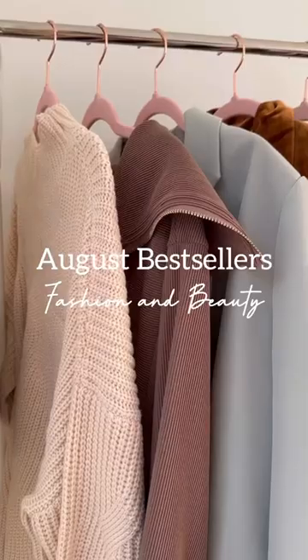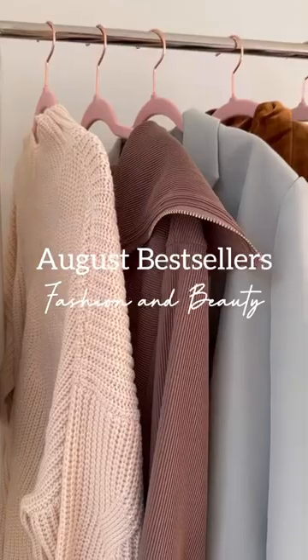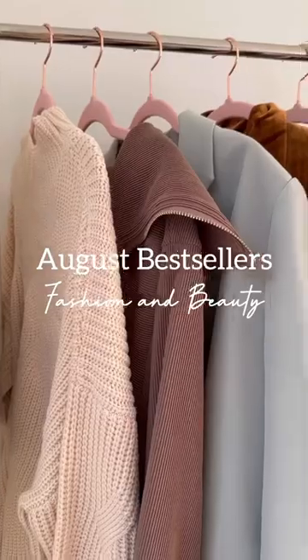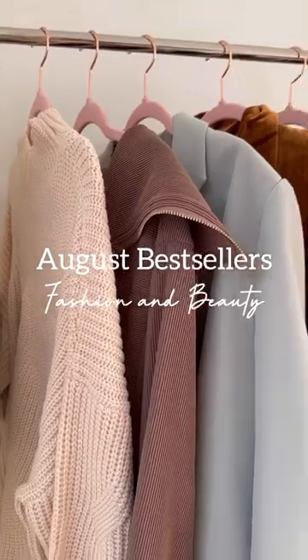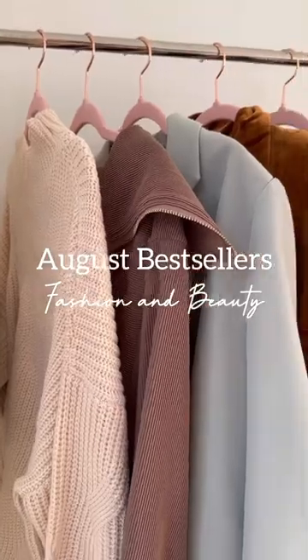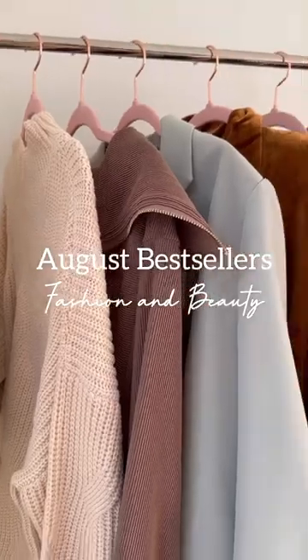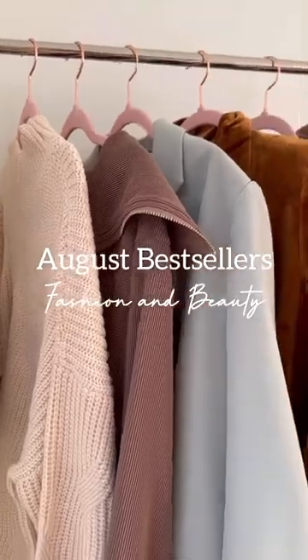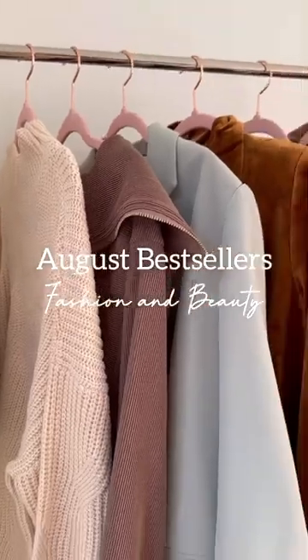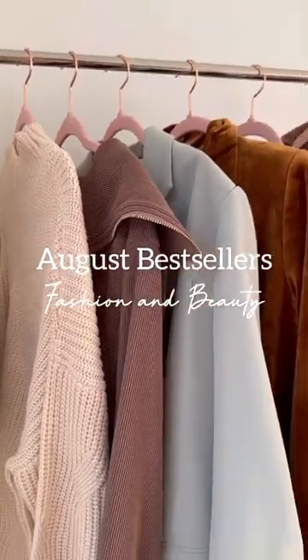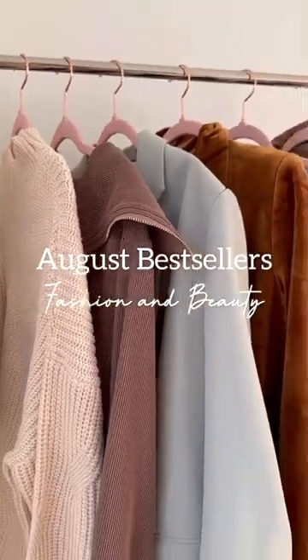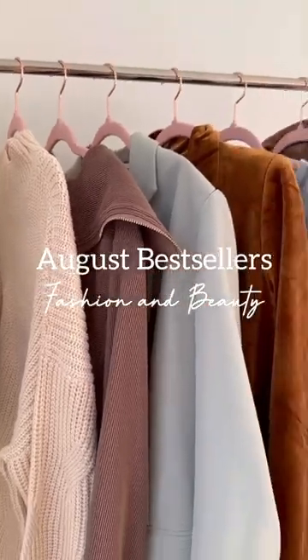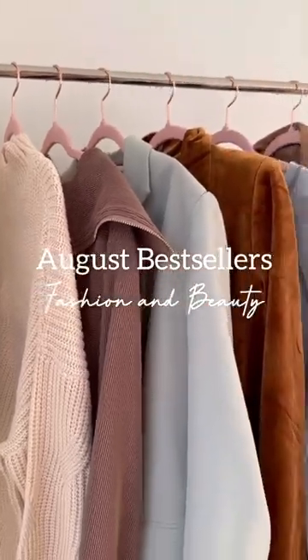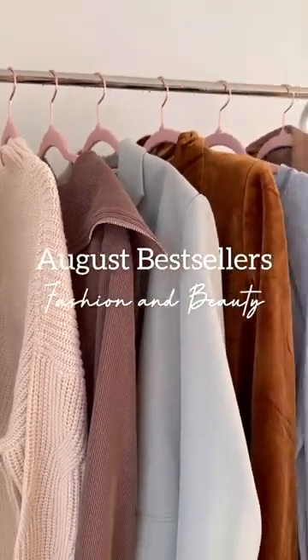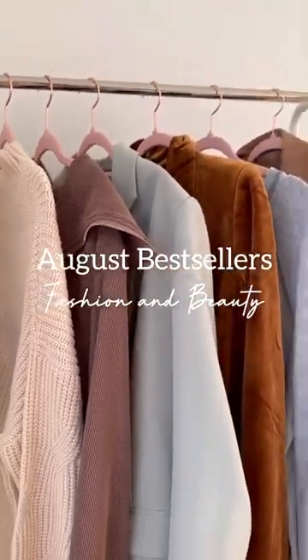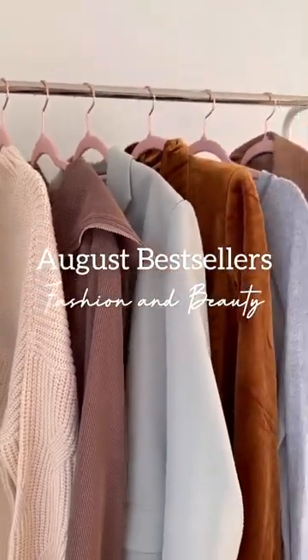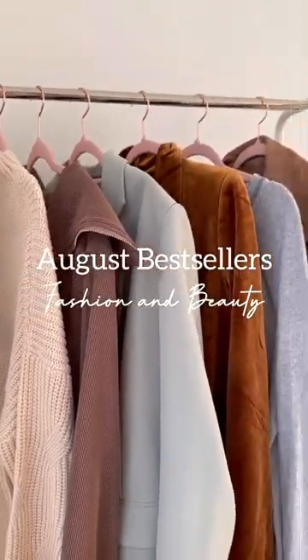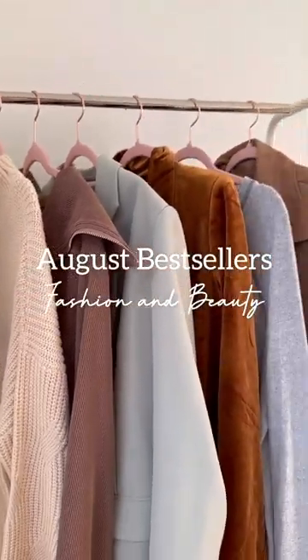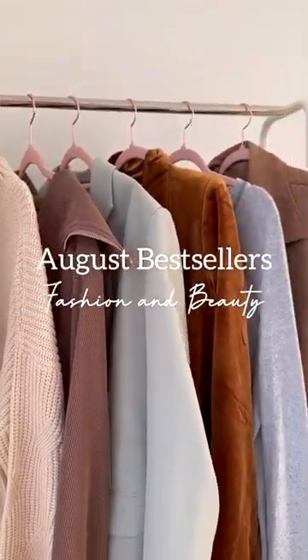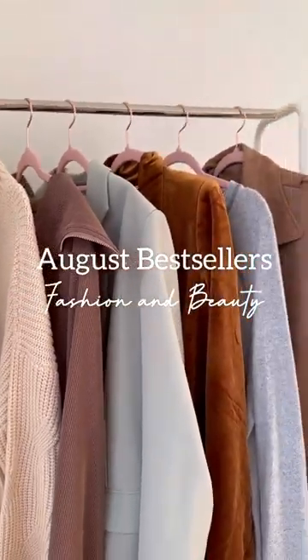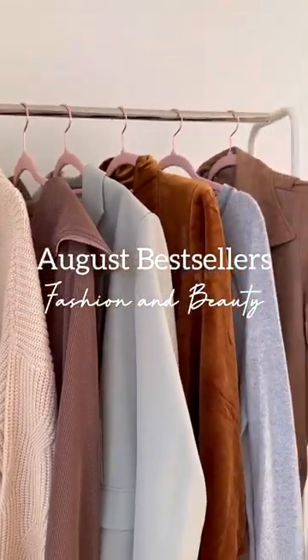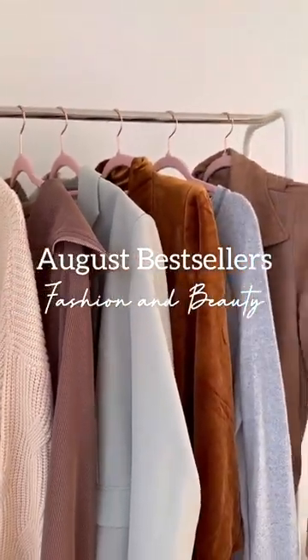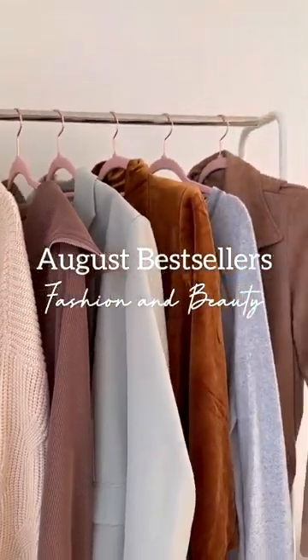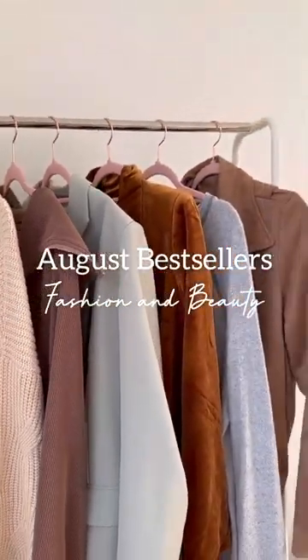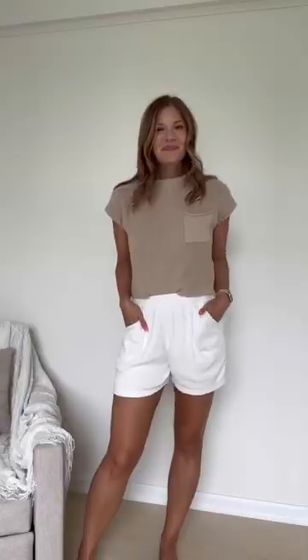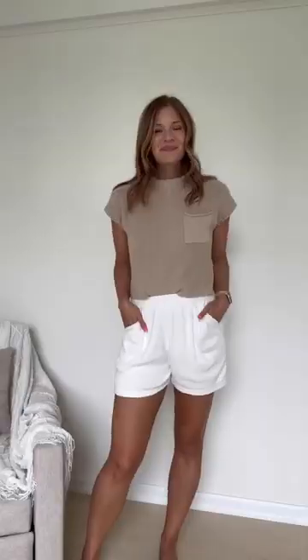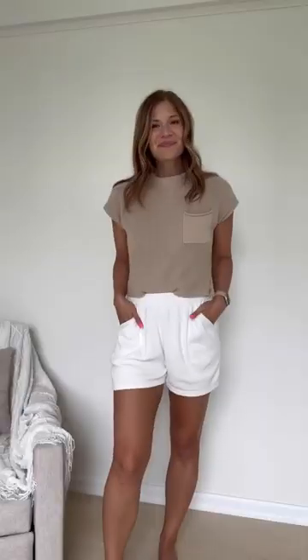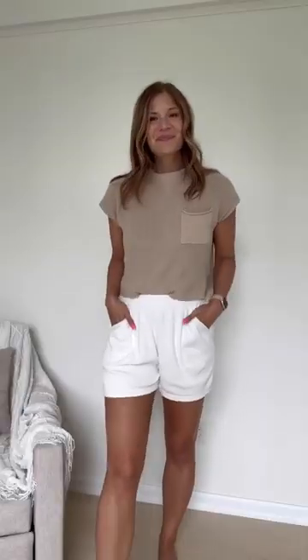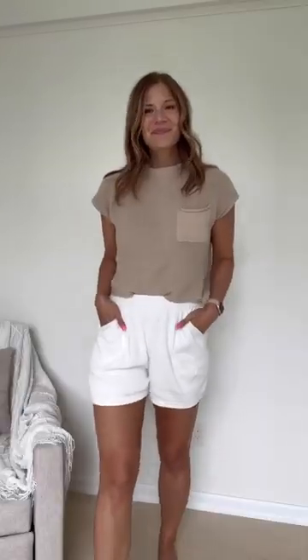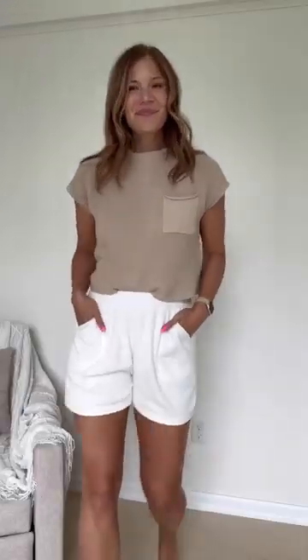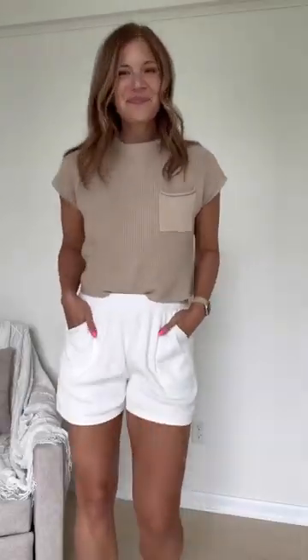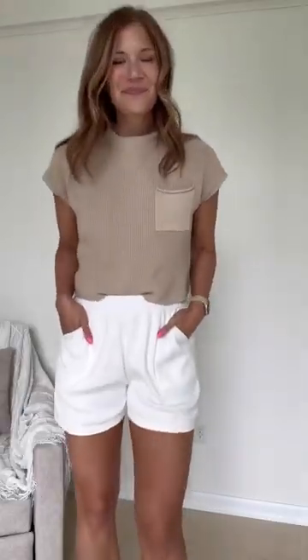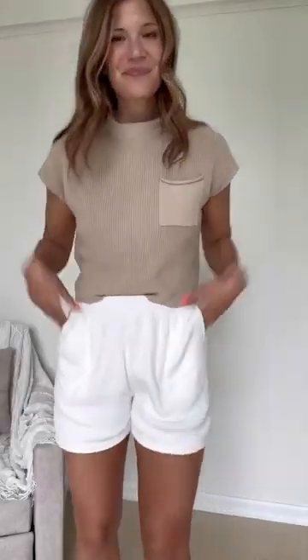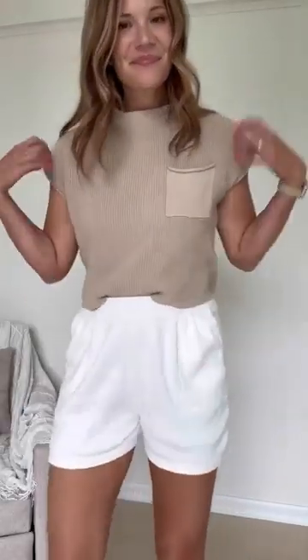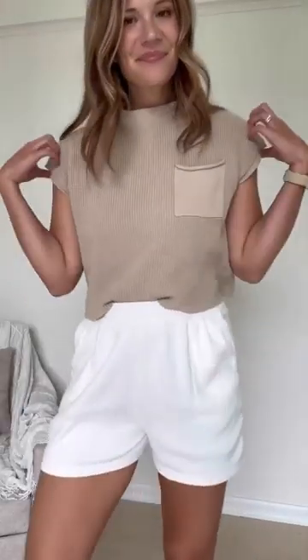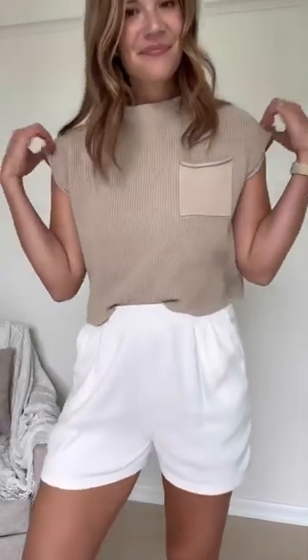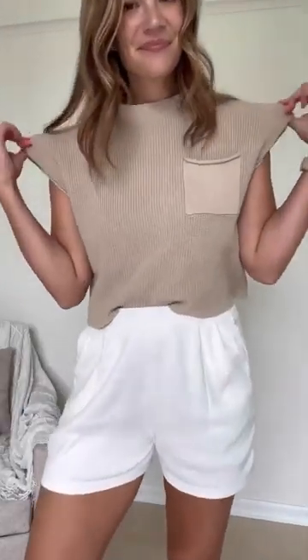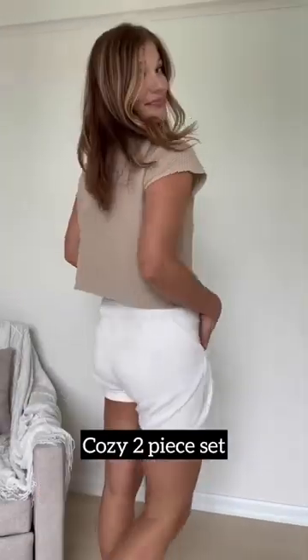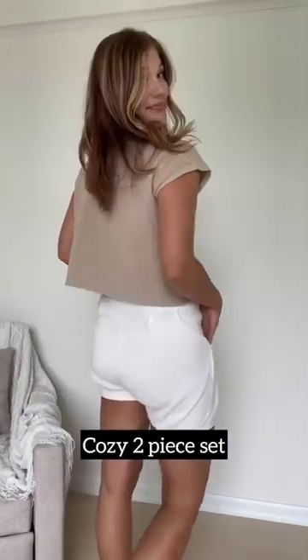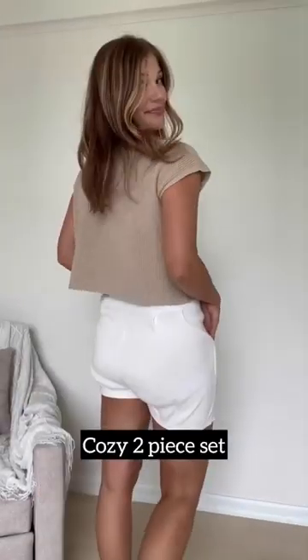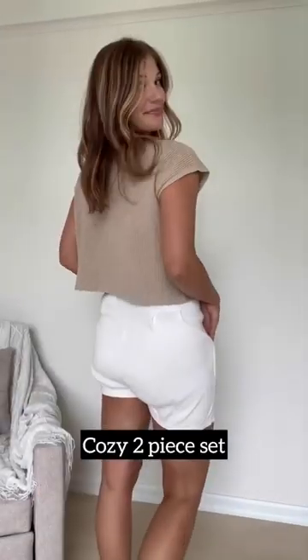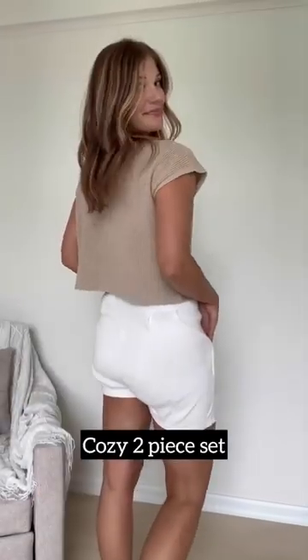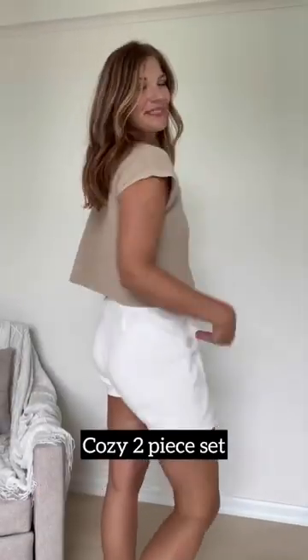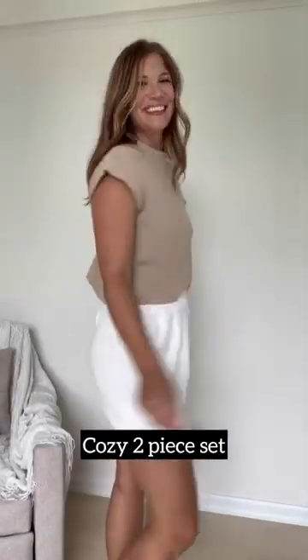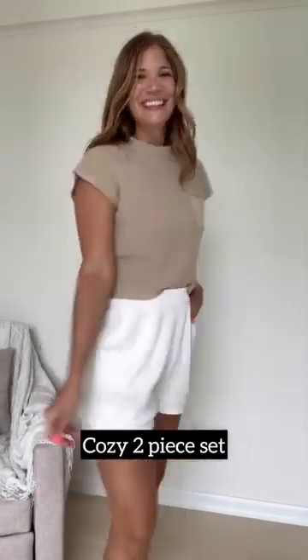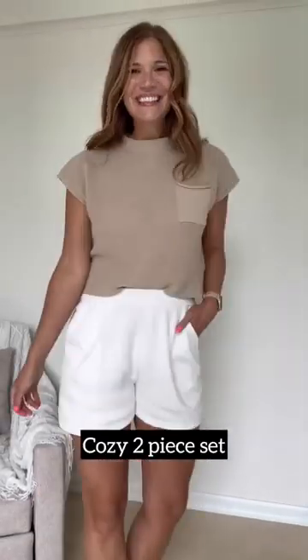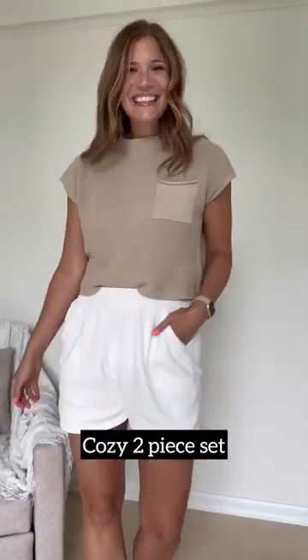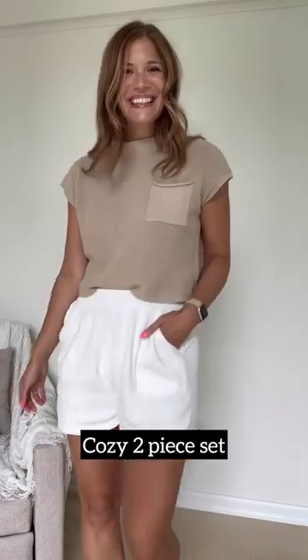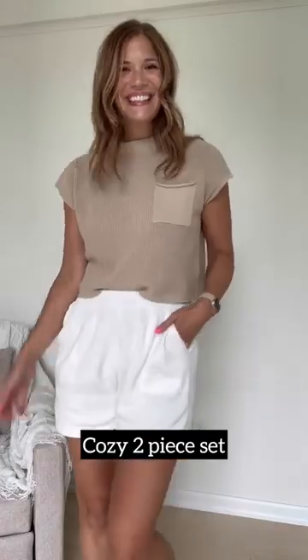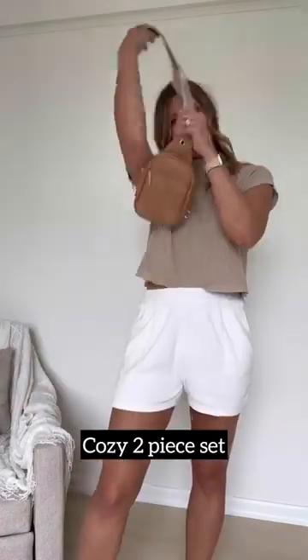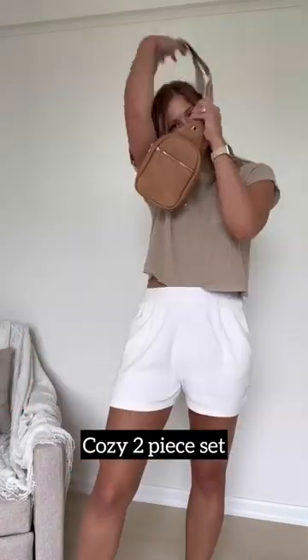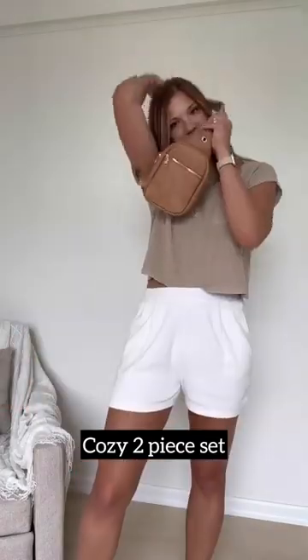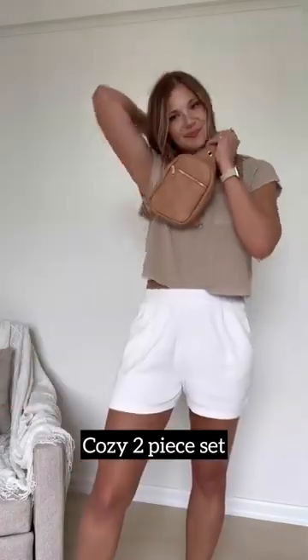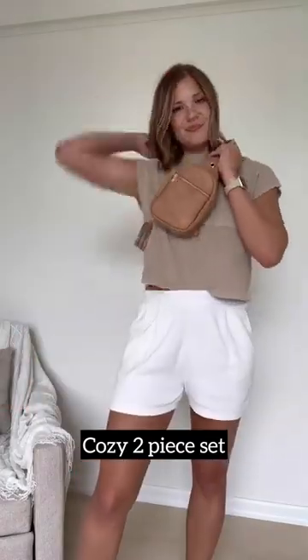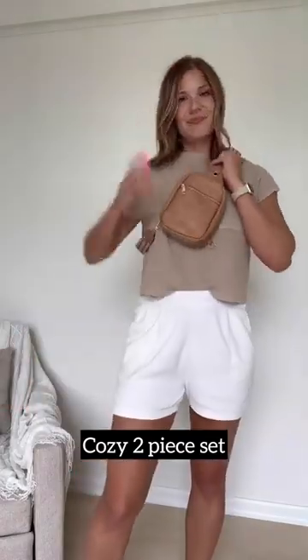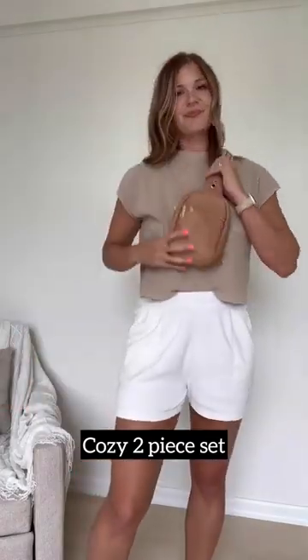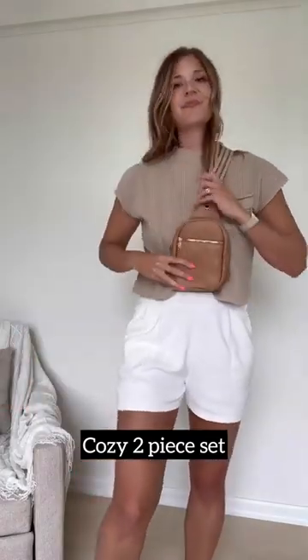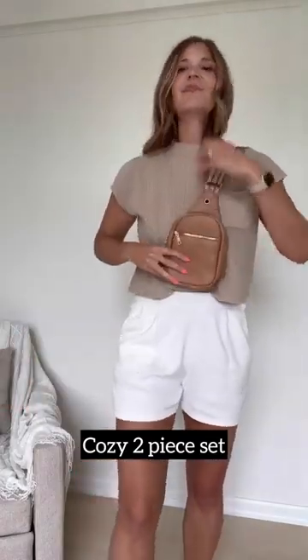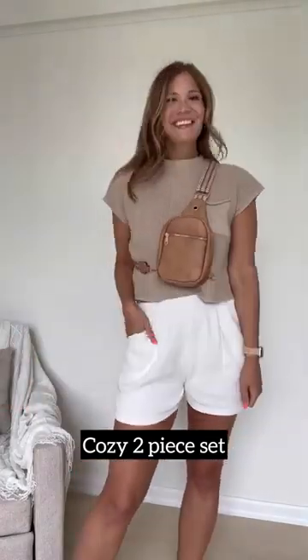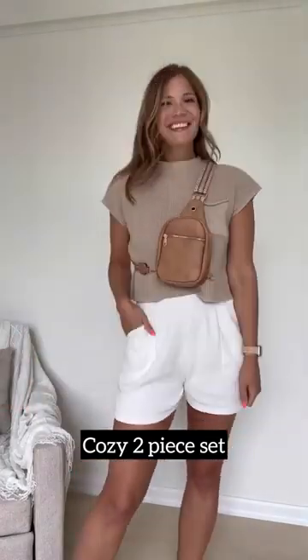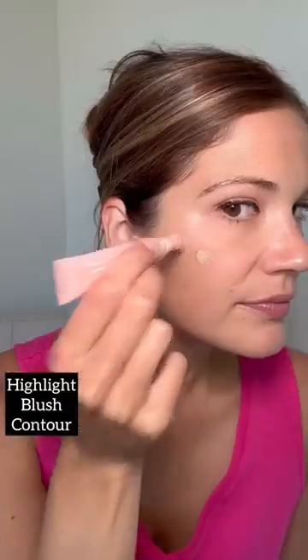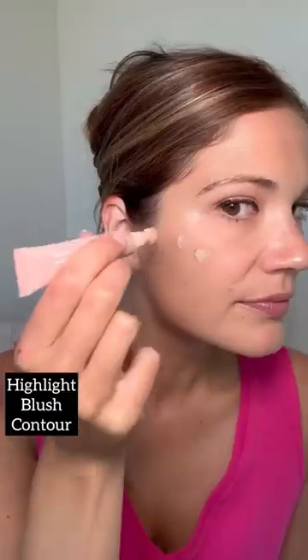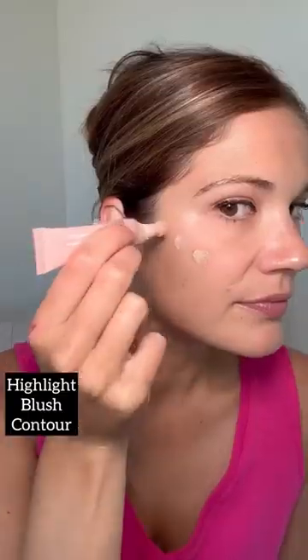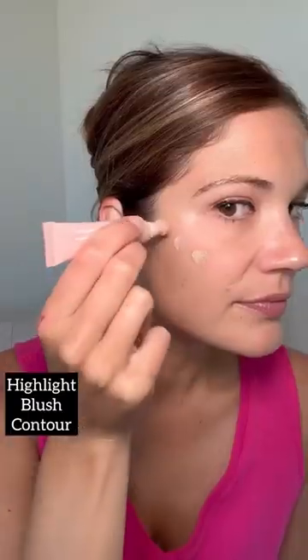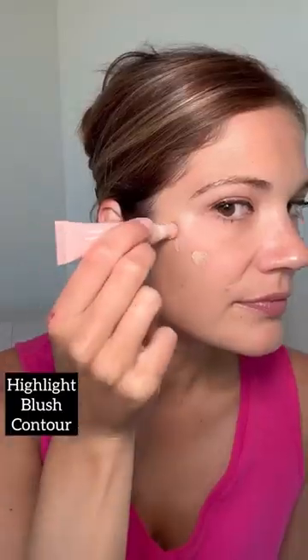Amazon August bestsellers, fashion and beauty. First up is this two-piece sweater set that comes in tons of different colors and is perfect for mixing and matching.